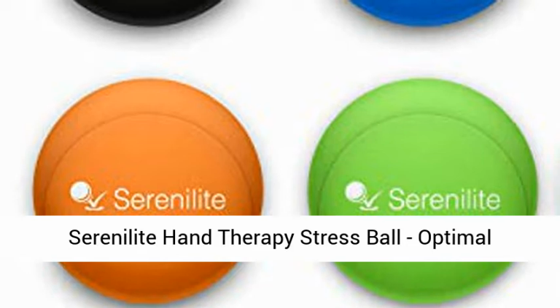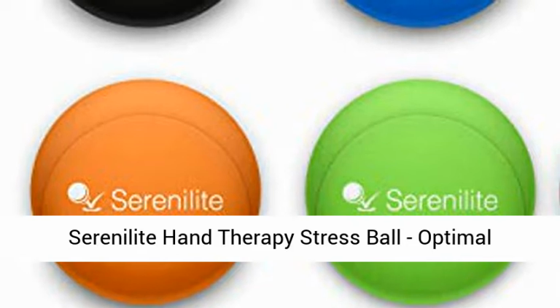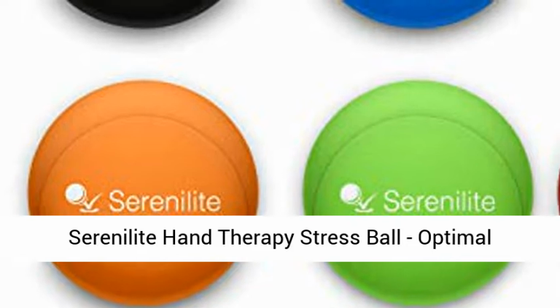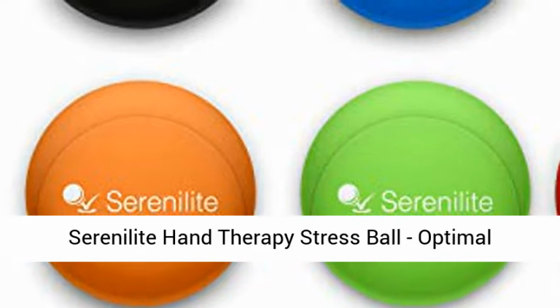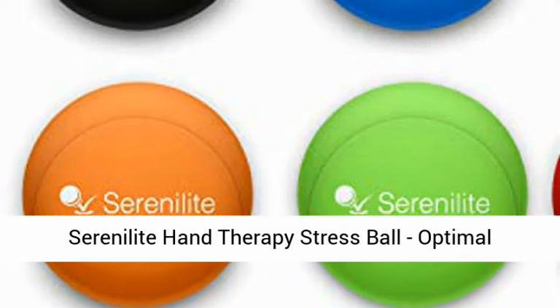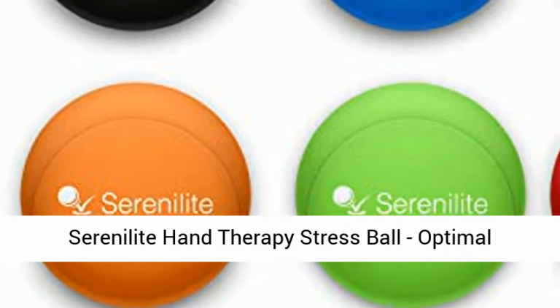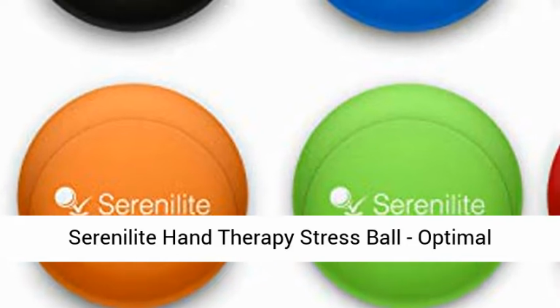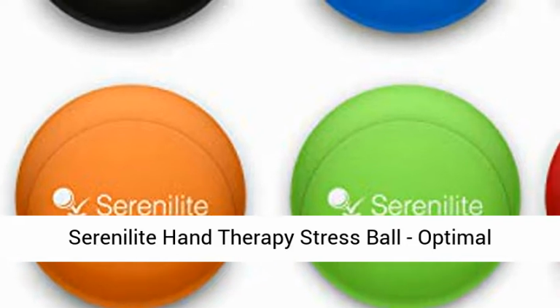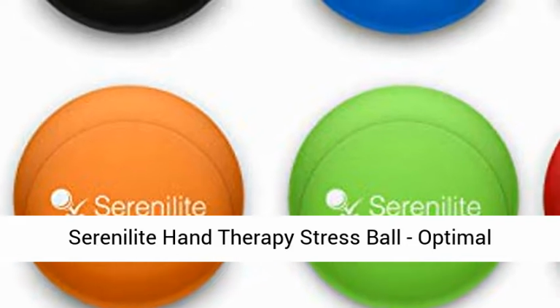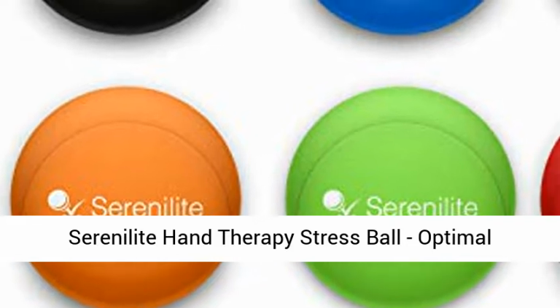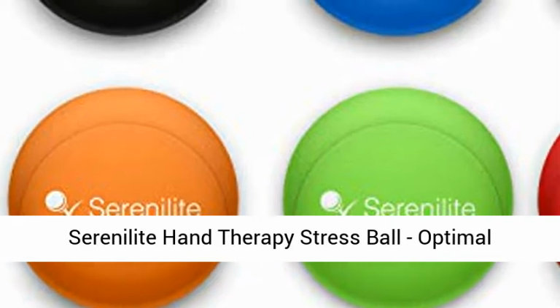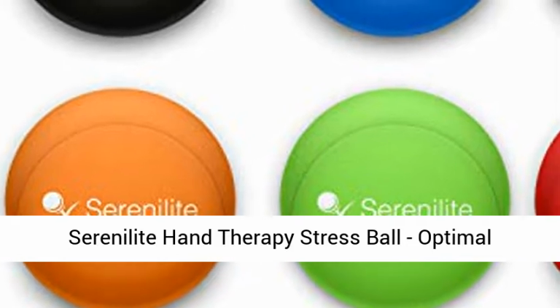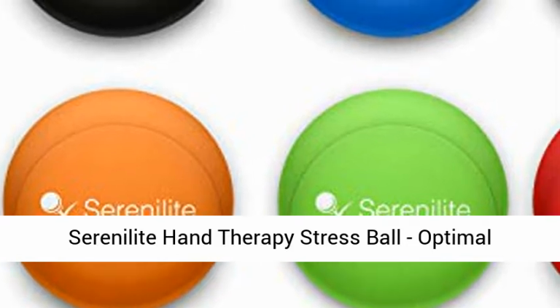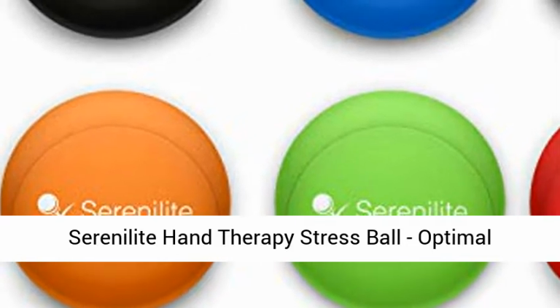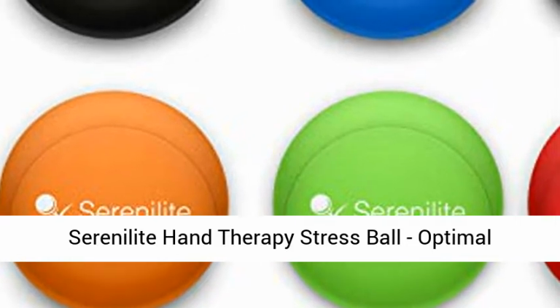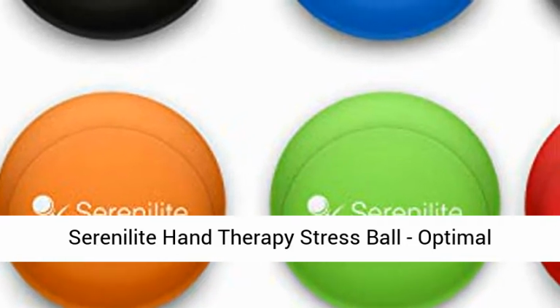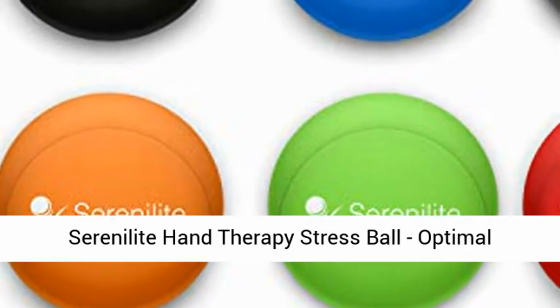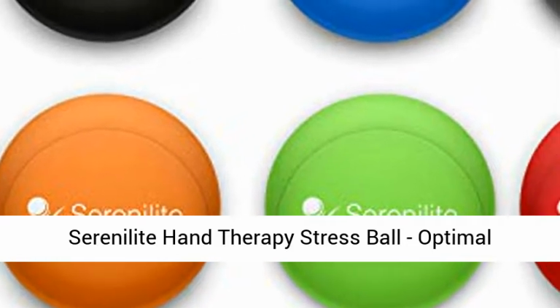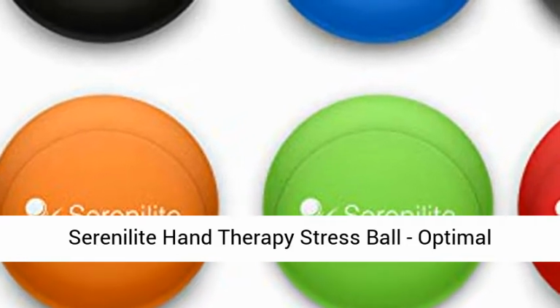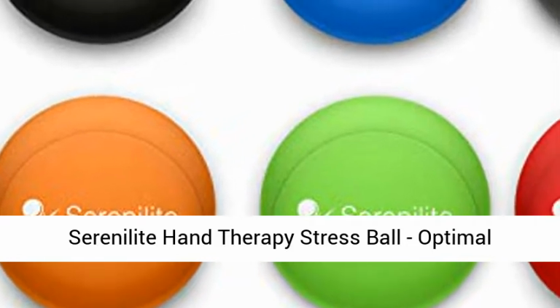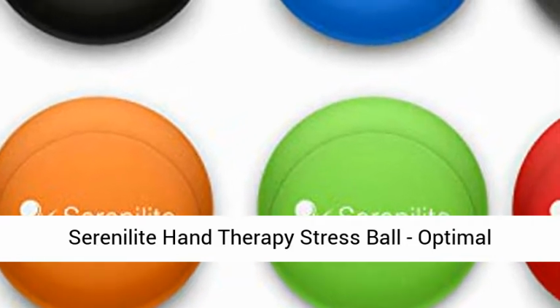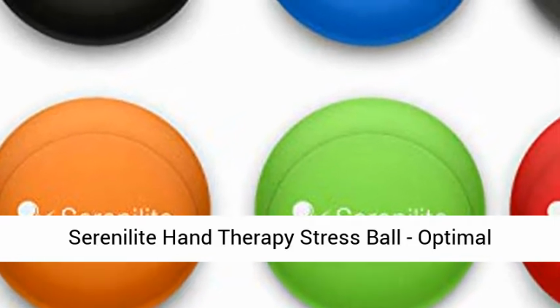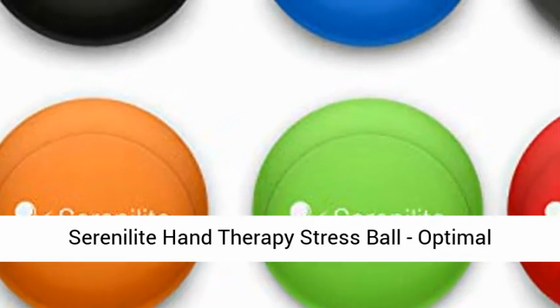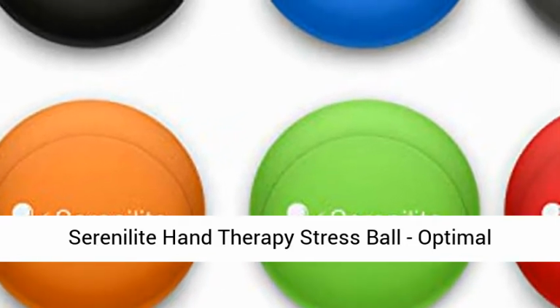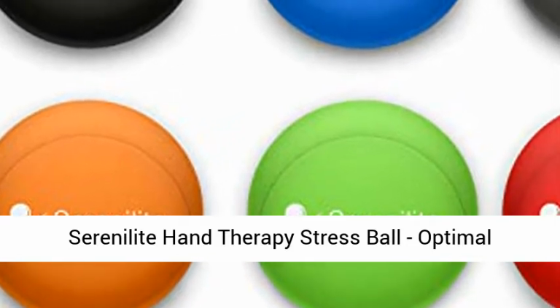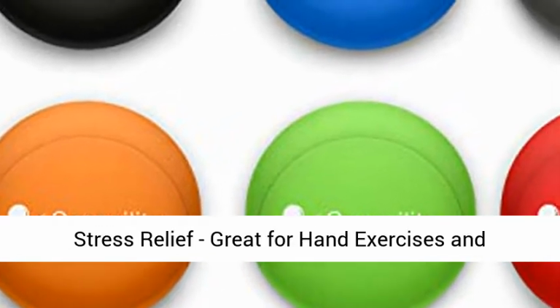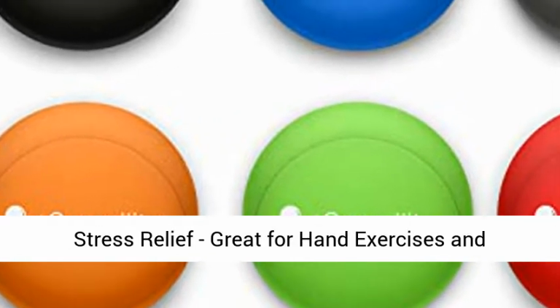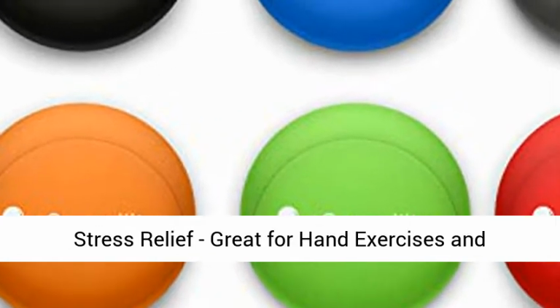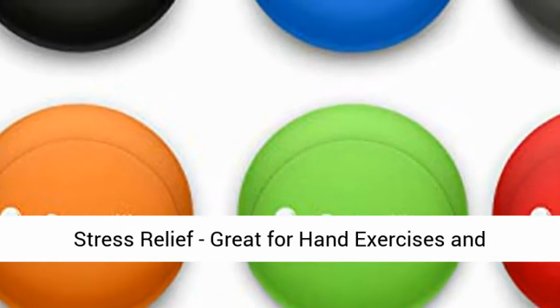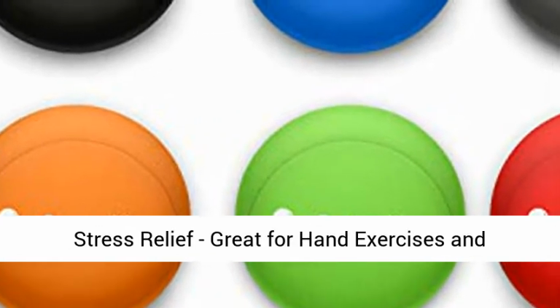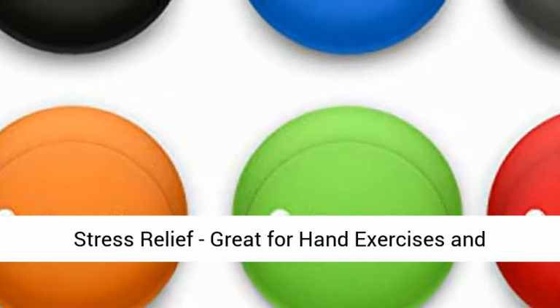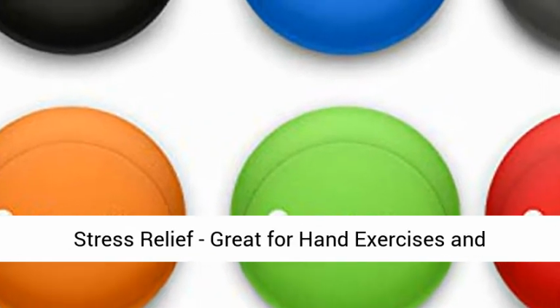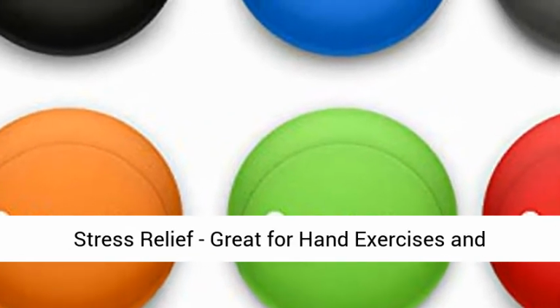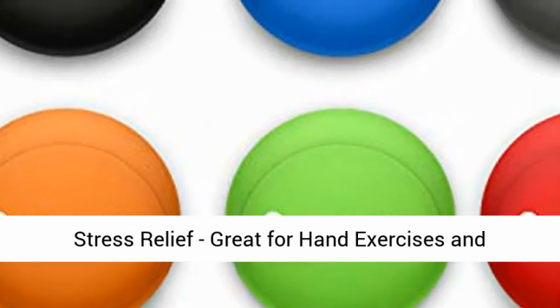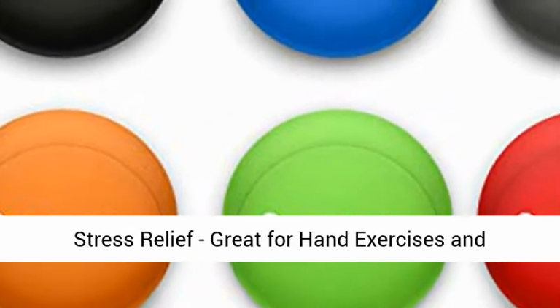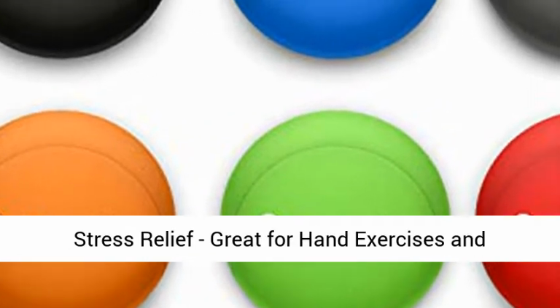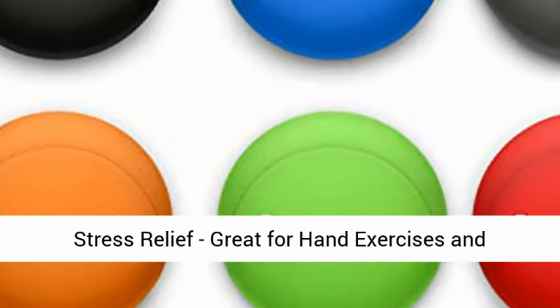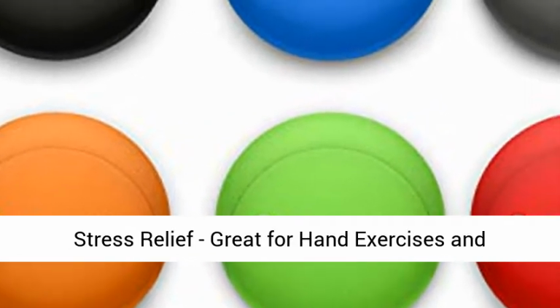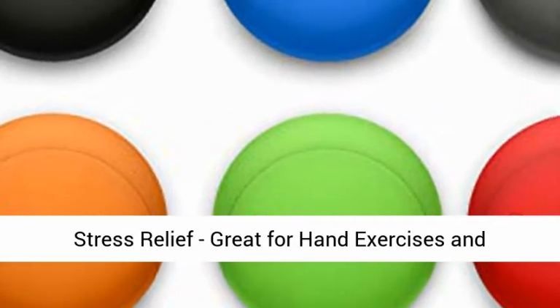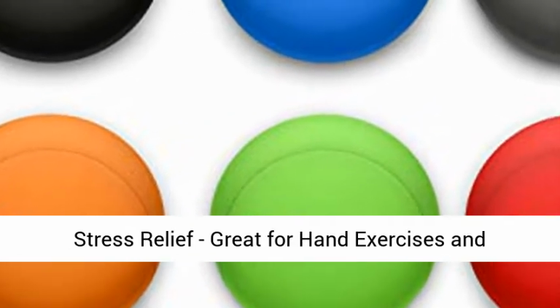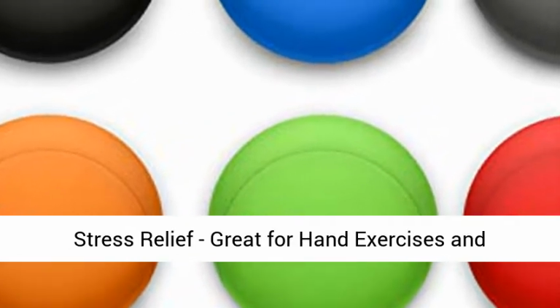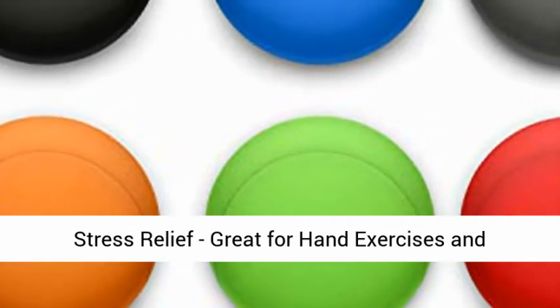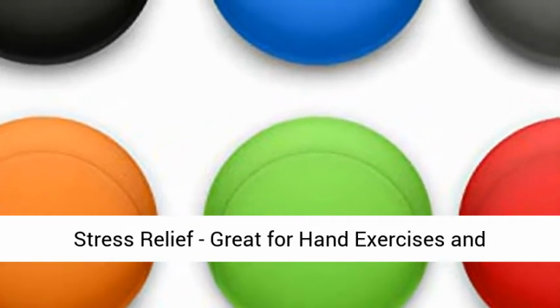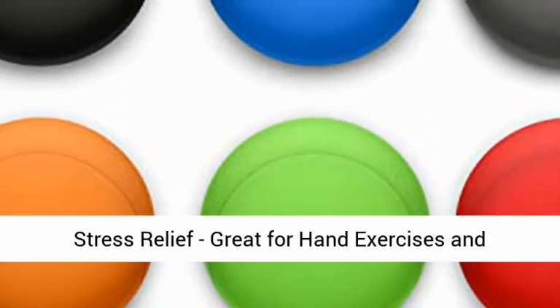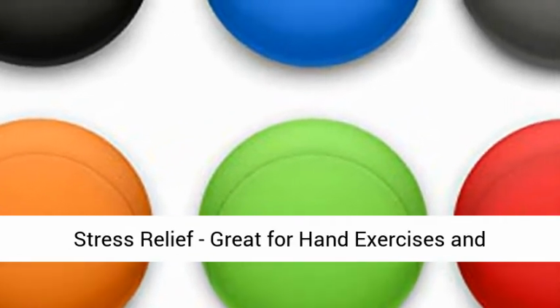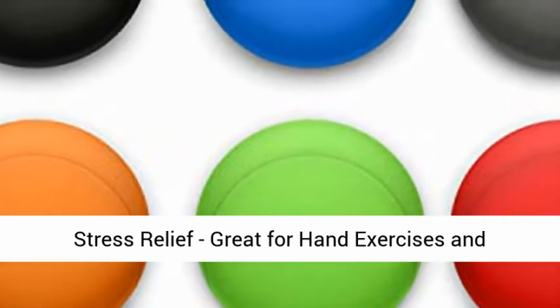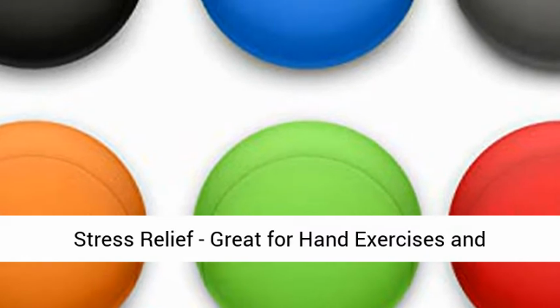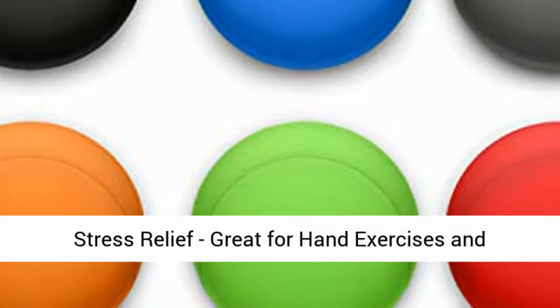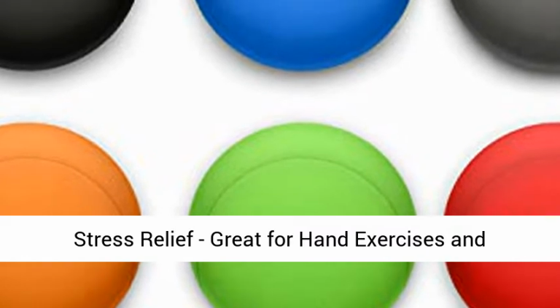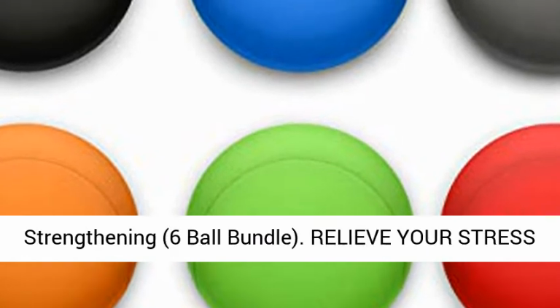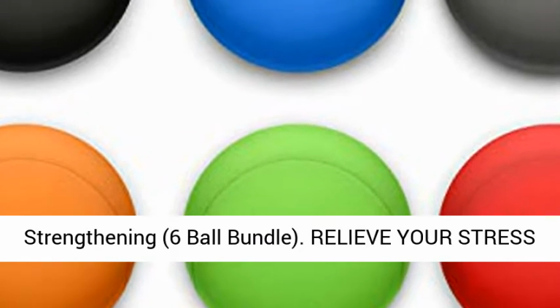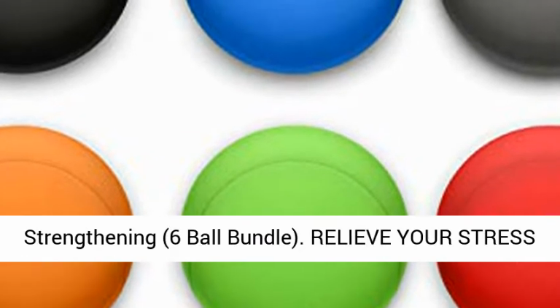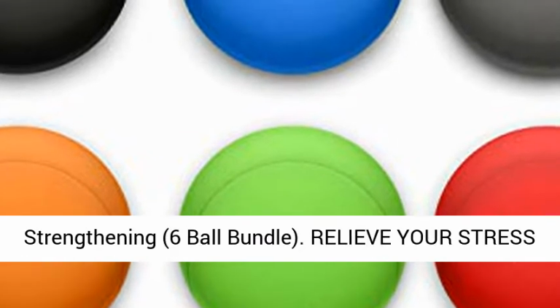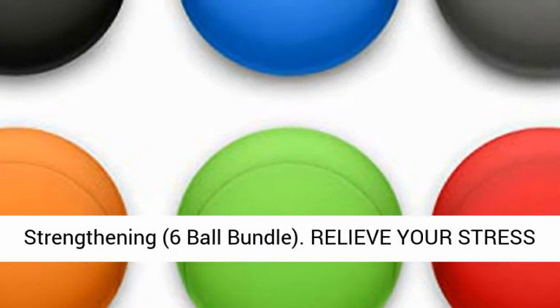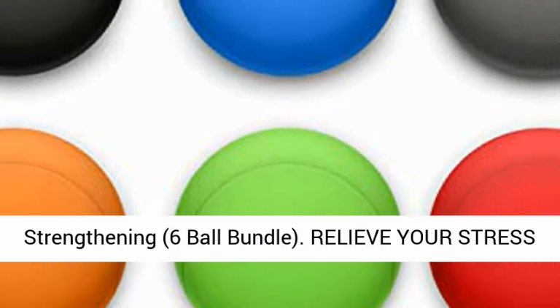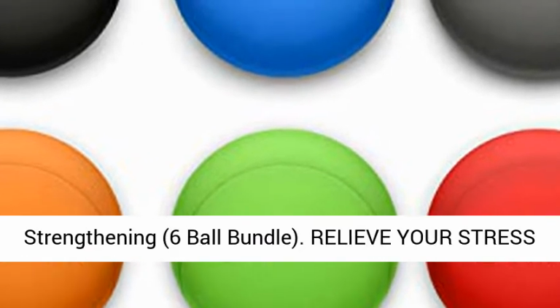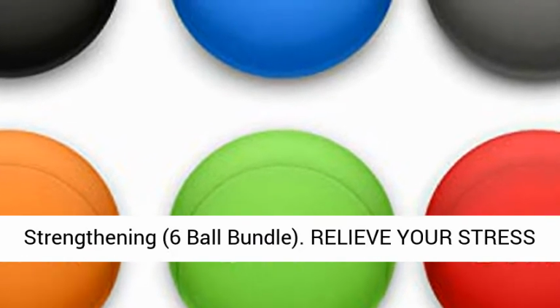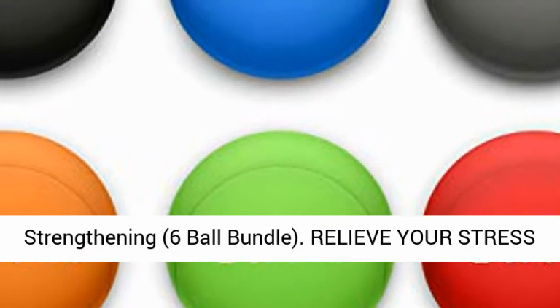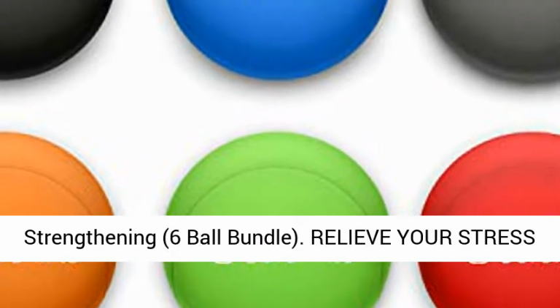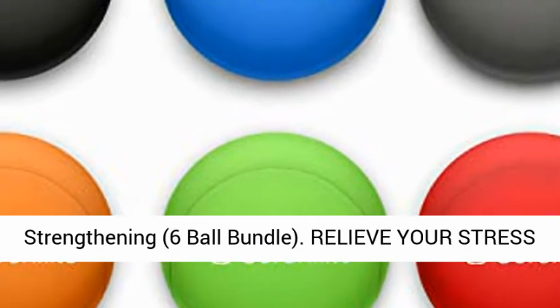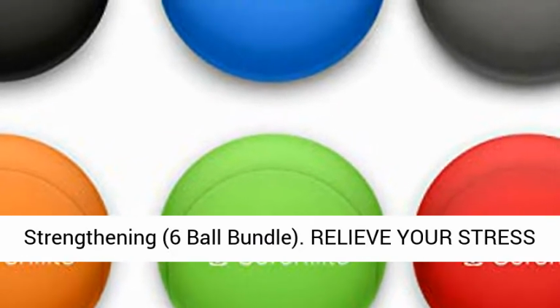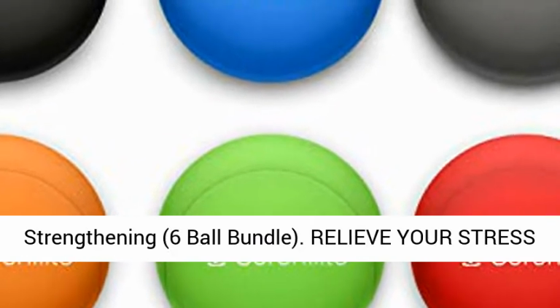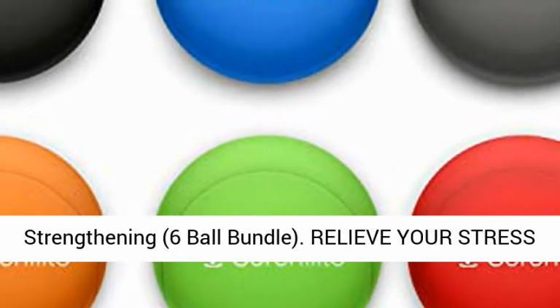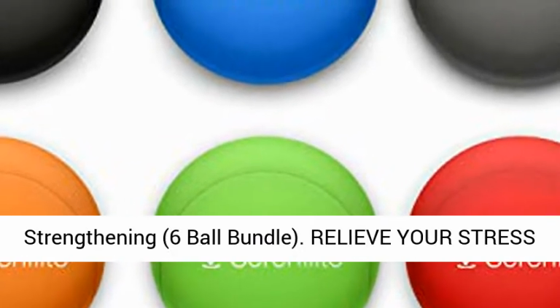Serenolite Hand Therapy Stress Ball — Optimal Stress Relief. Great for hand exercises and strengthening. 6 Ball Bundle.